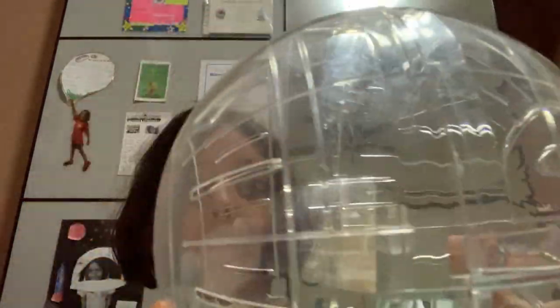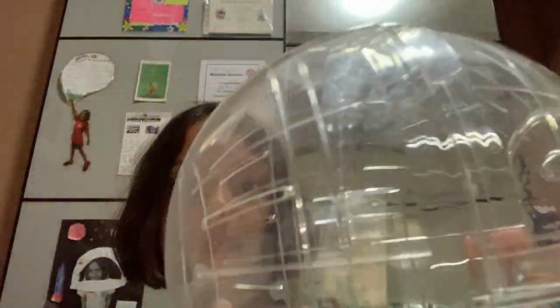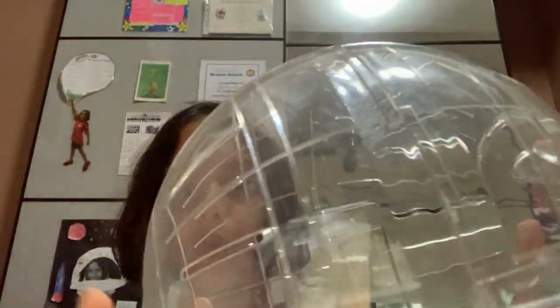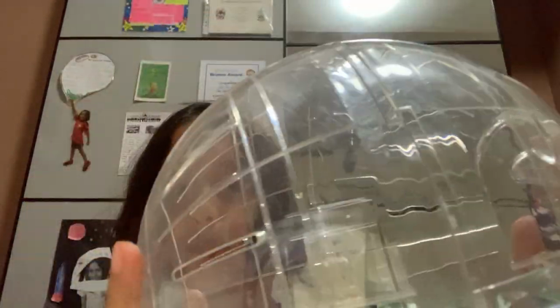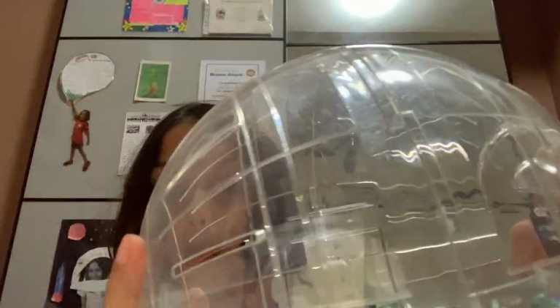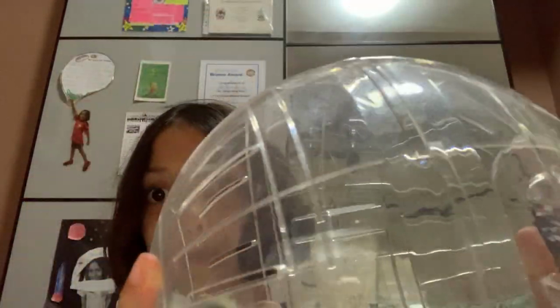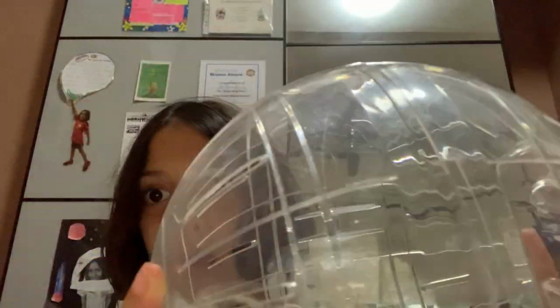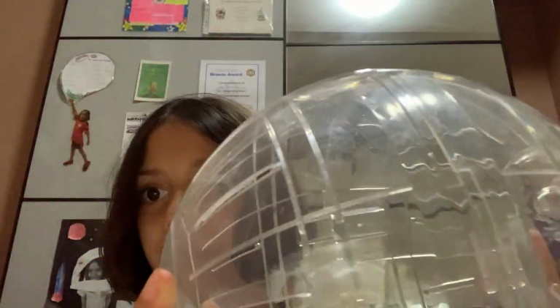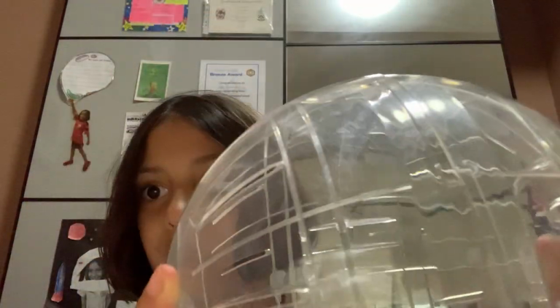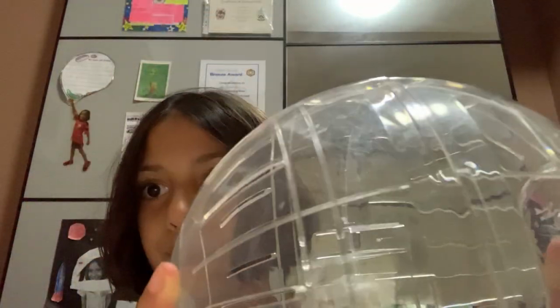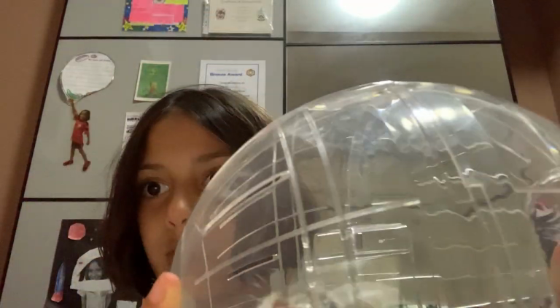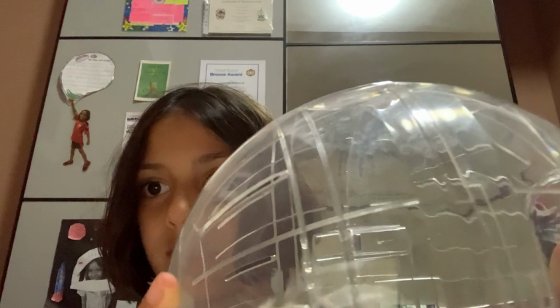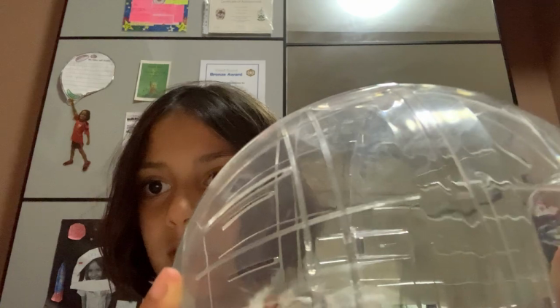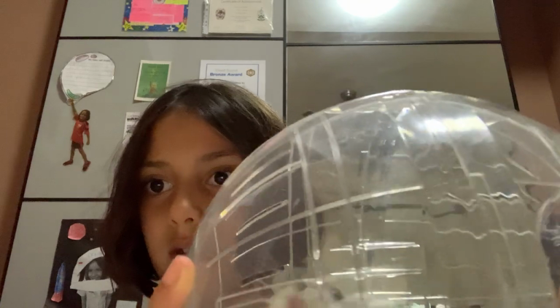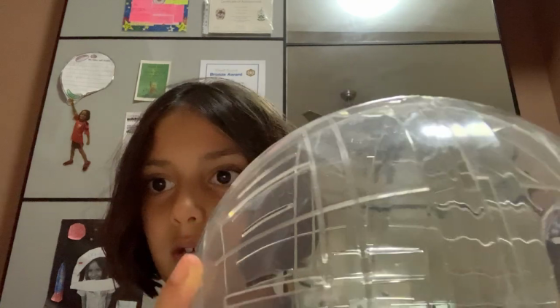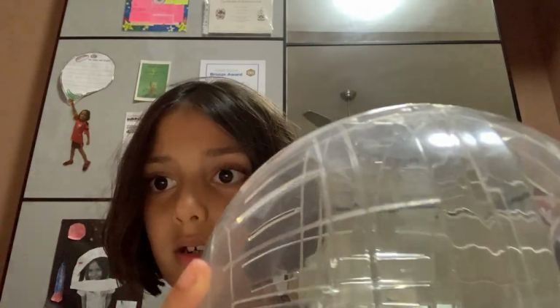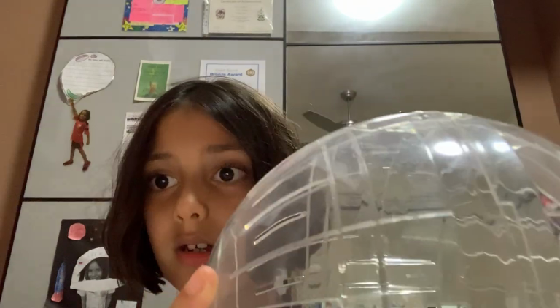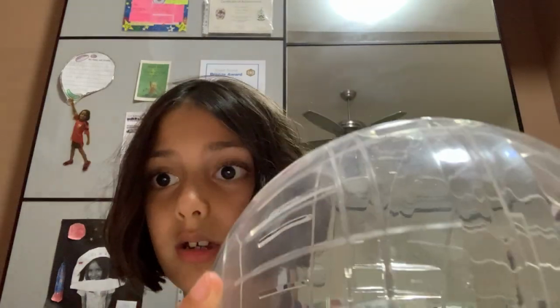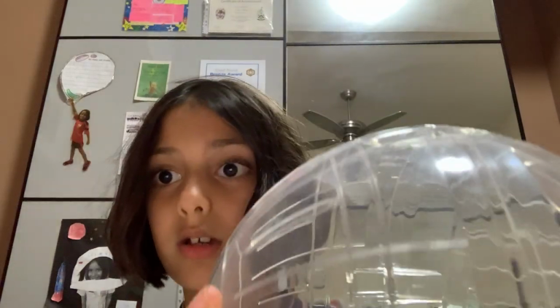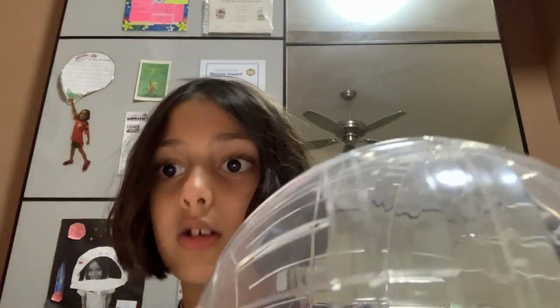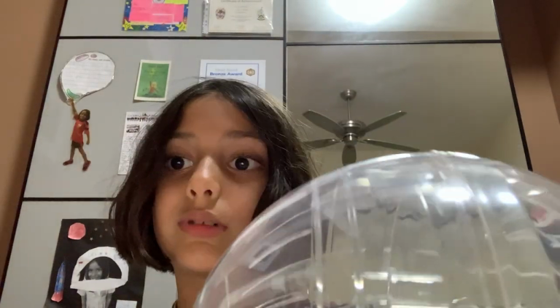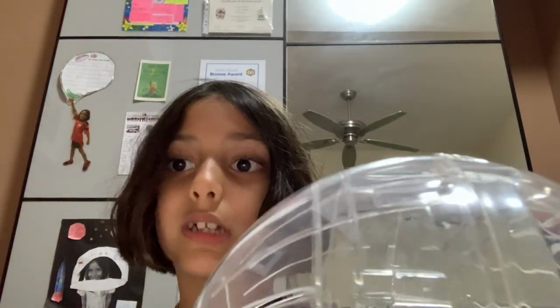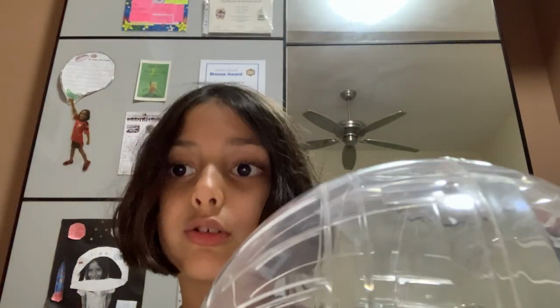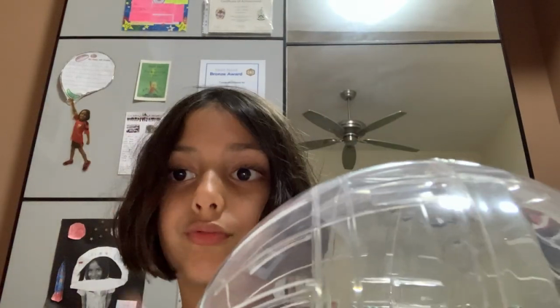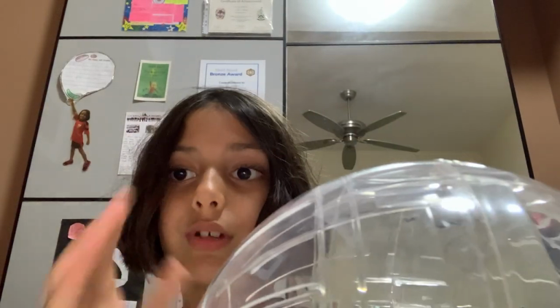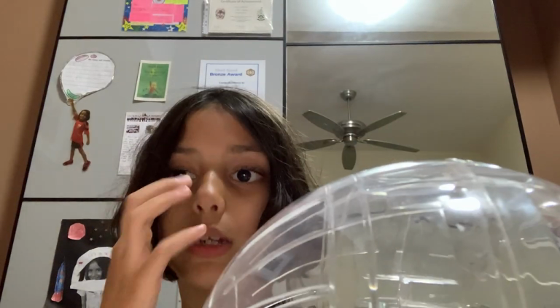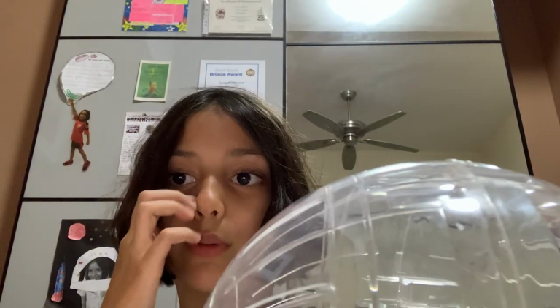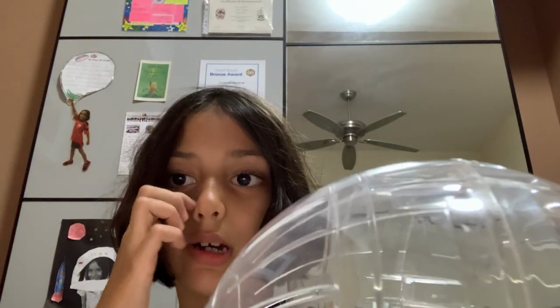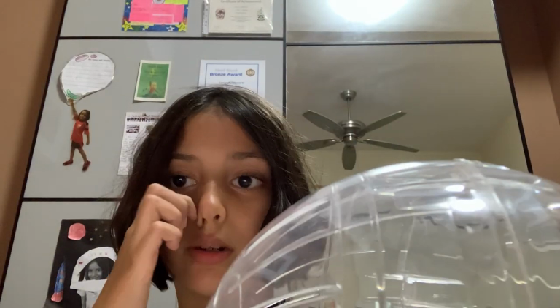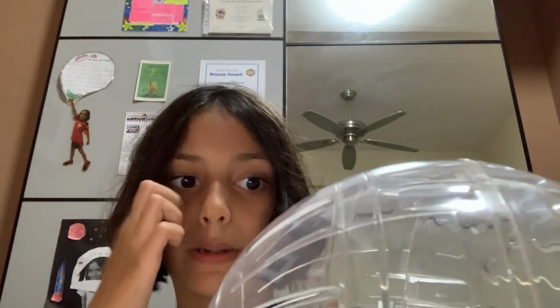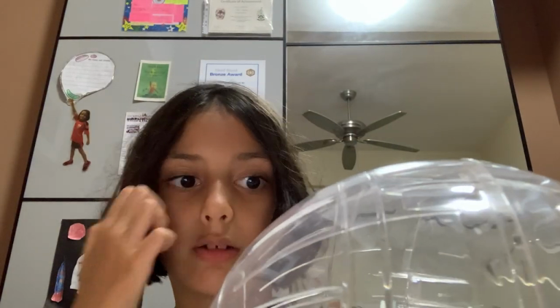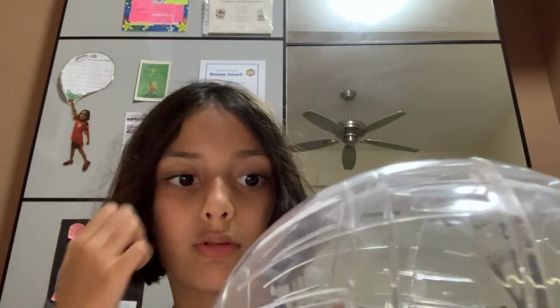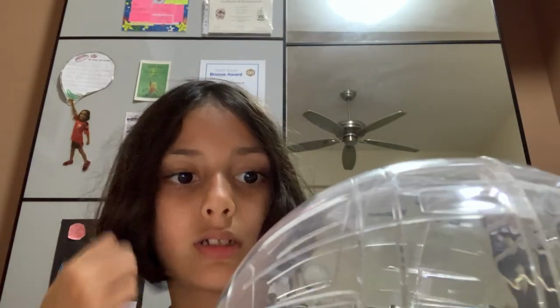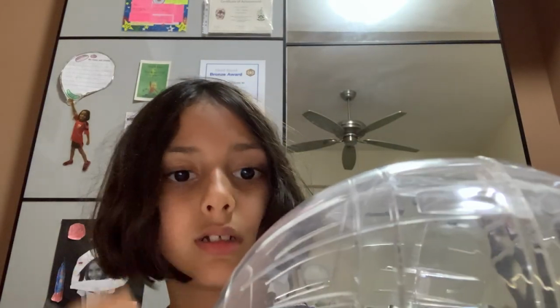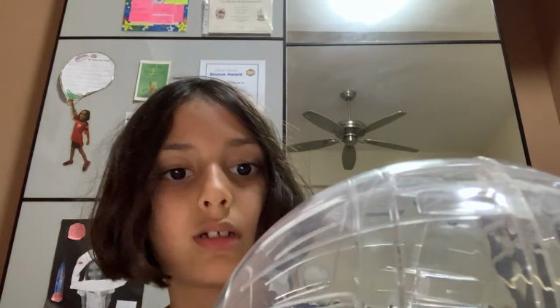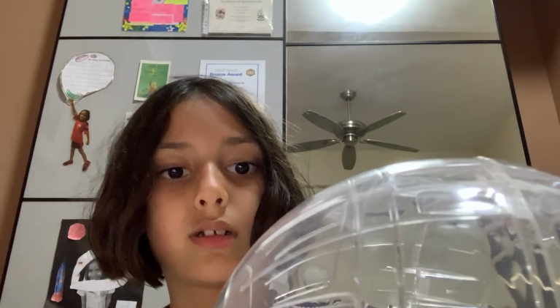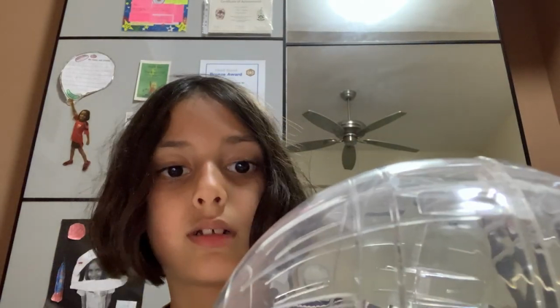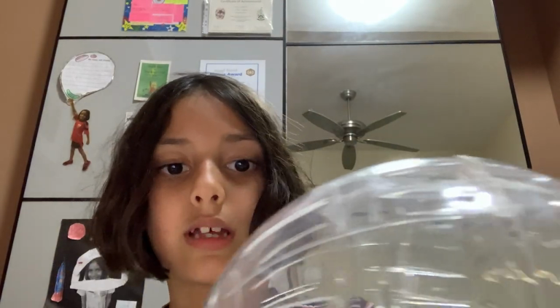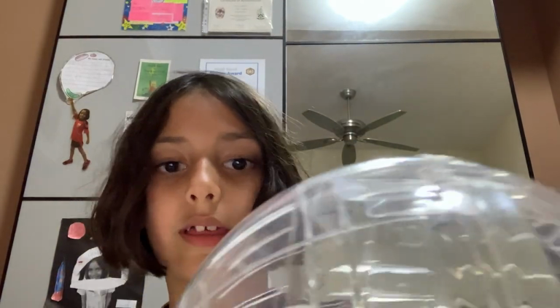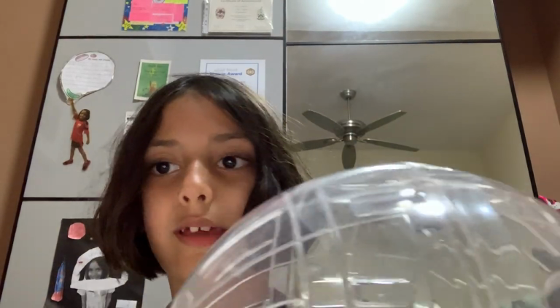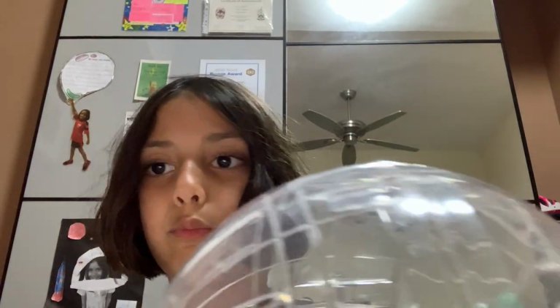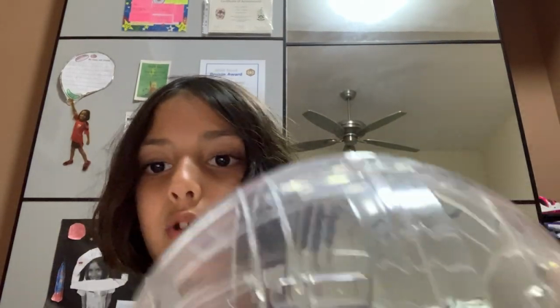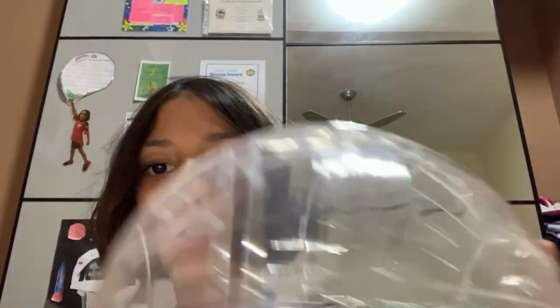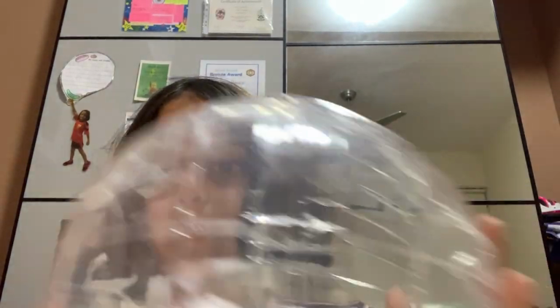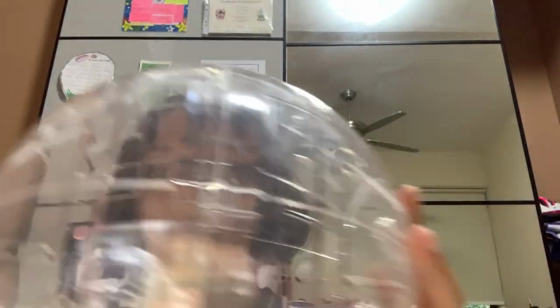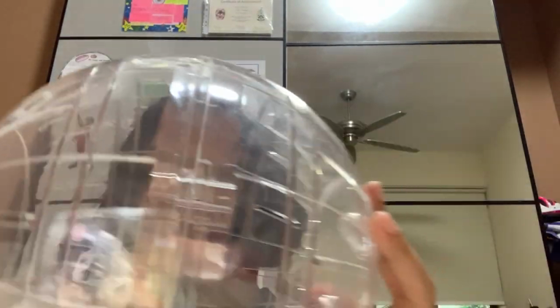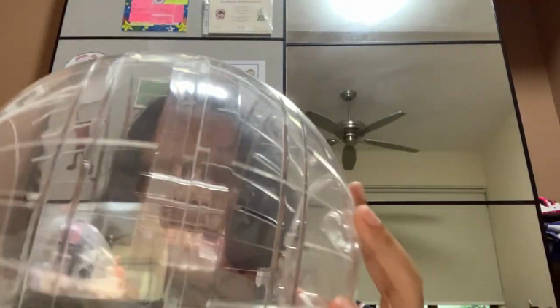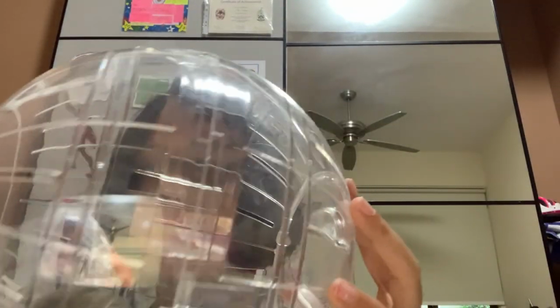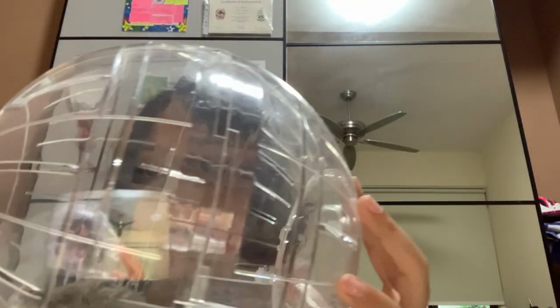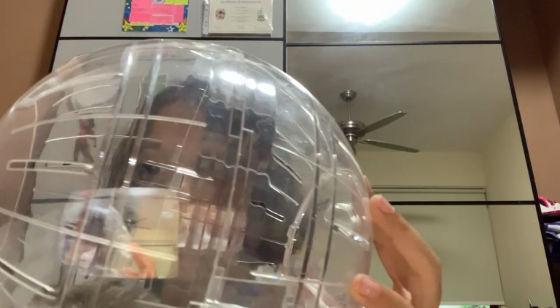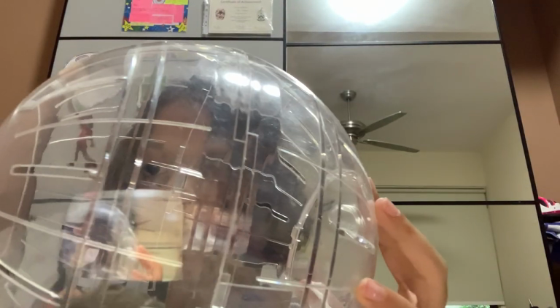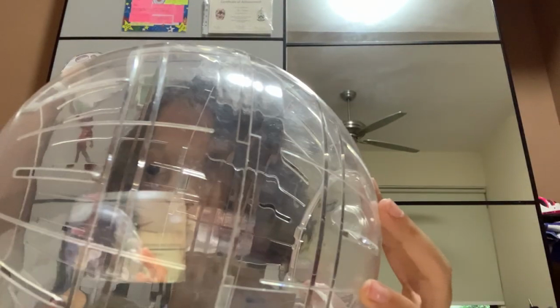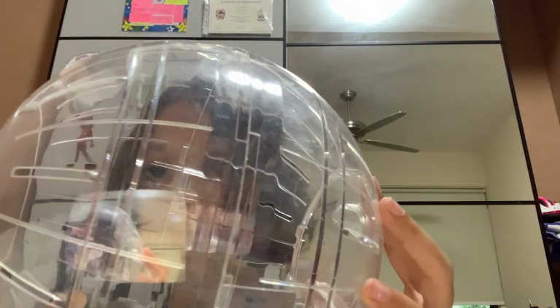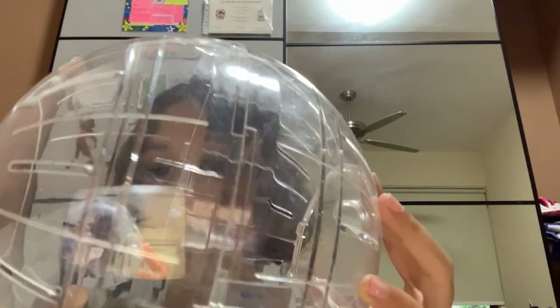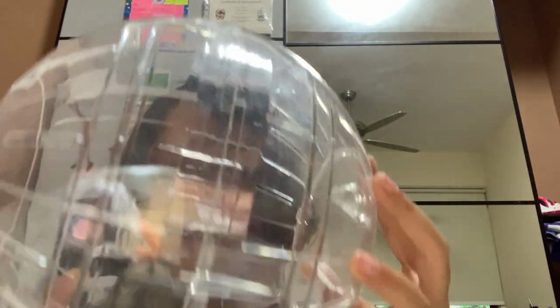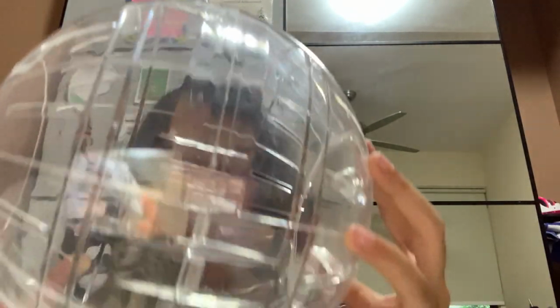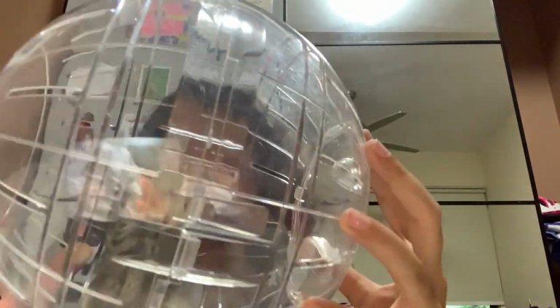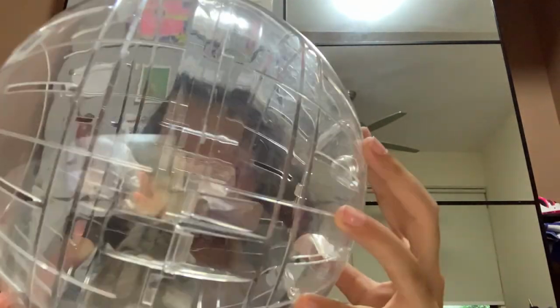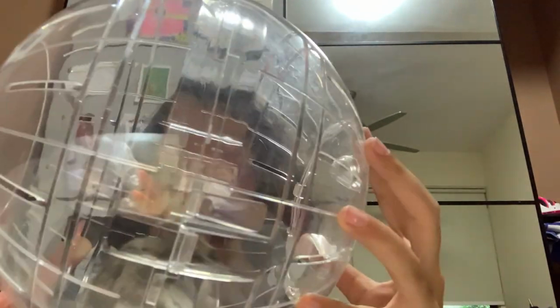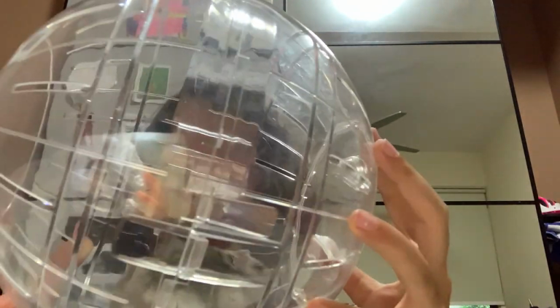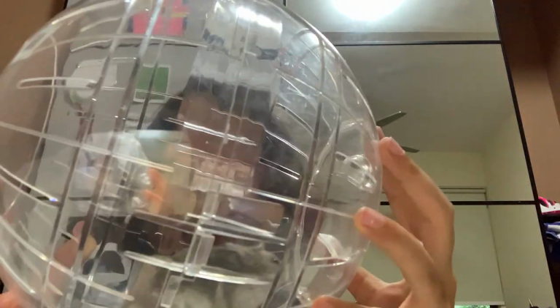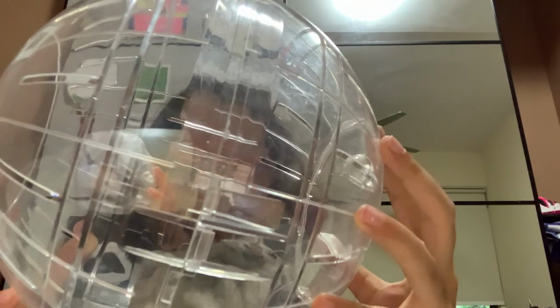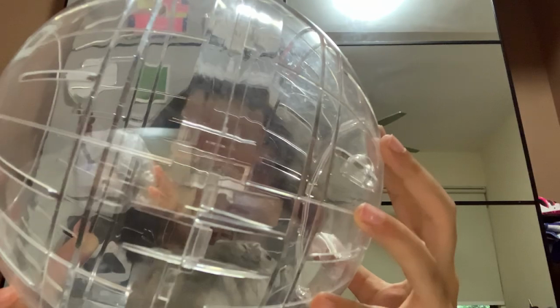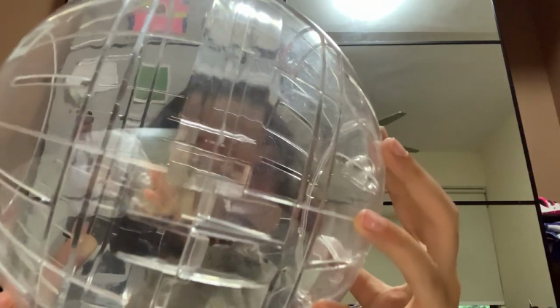There are lots of different types of hamsters. Actually this hamster was my birthday present, which I was really excited about — we got him three weeks ago when it was my birthday.